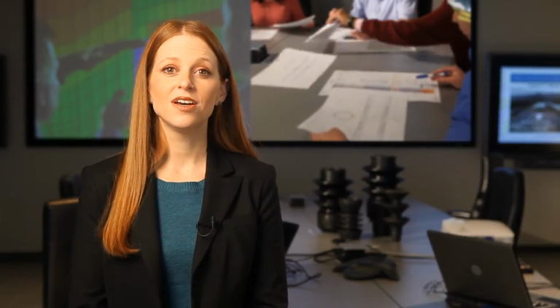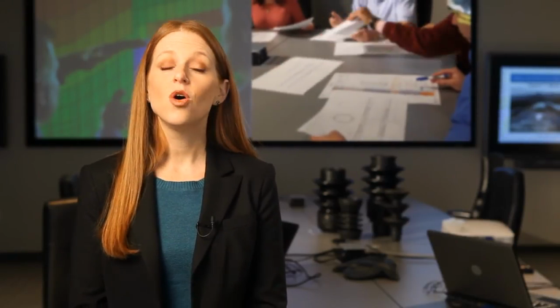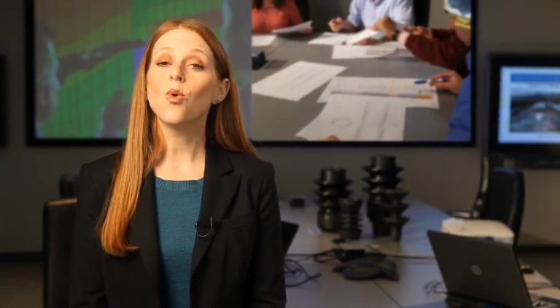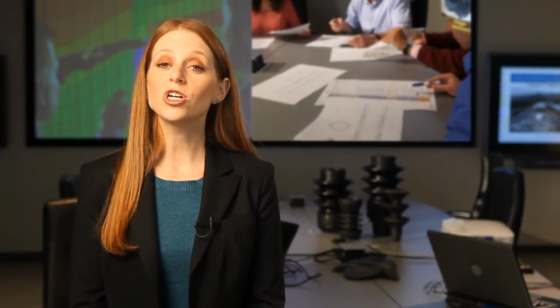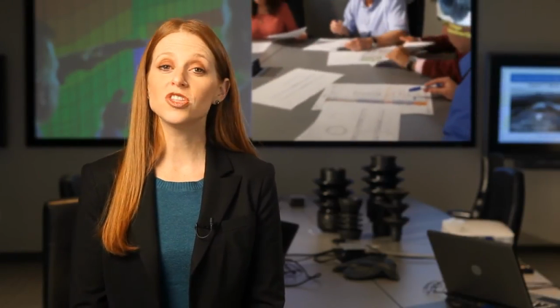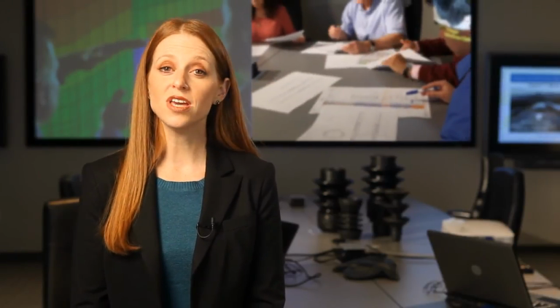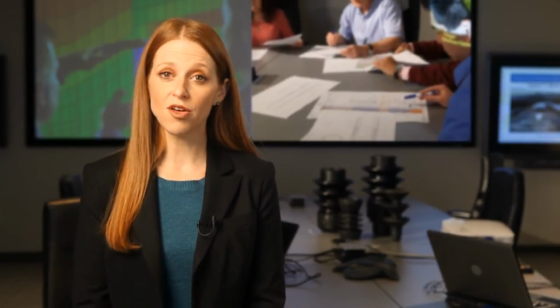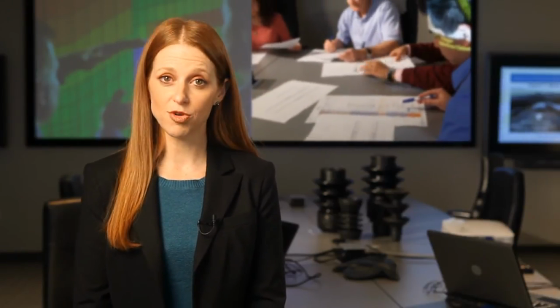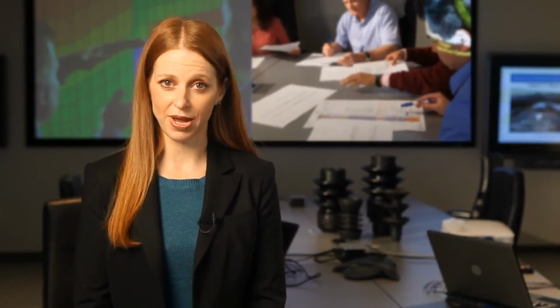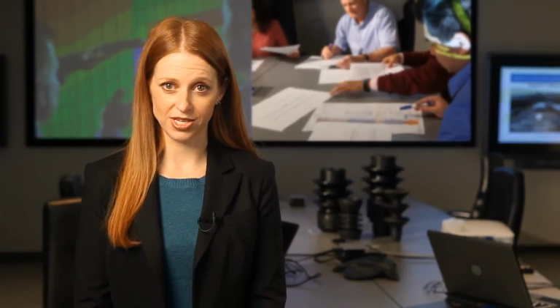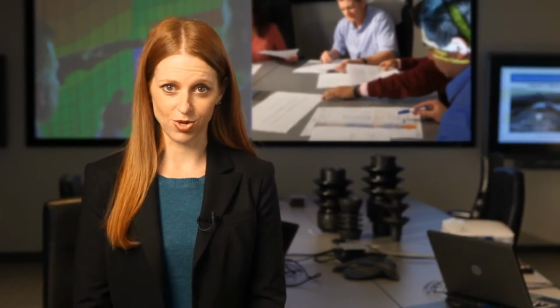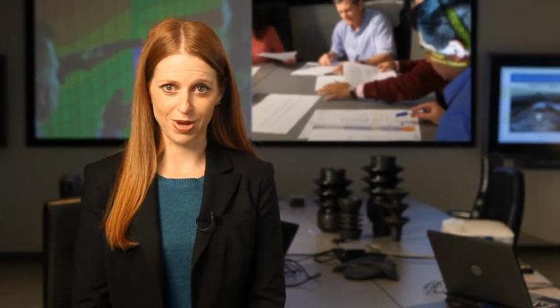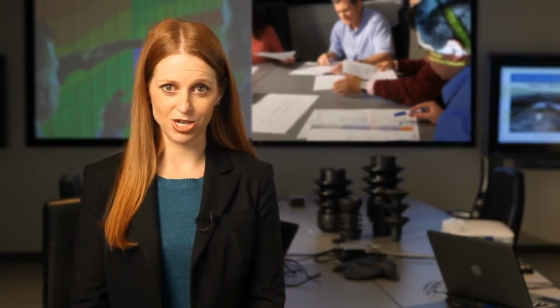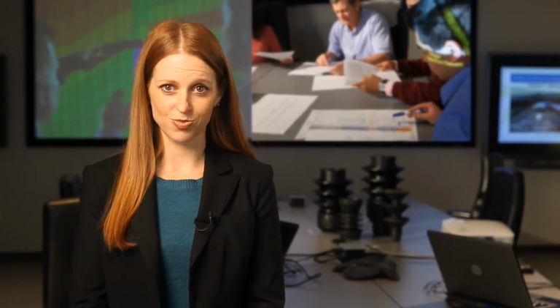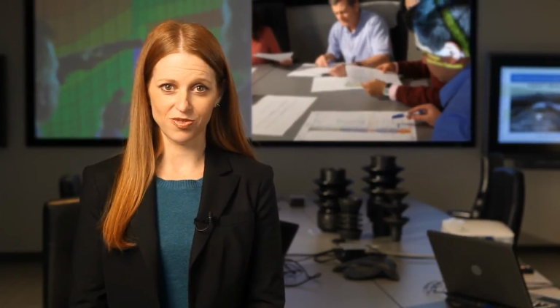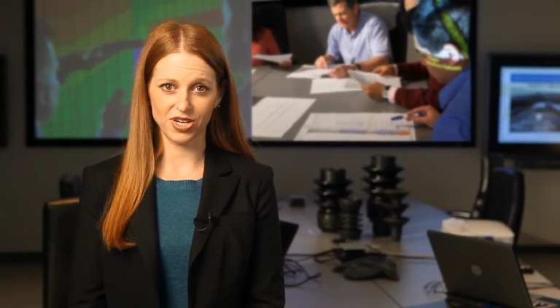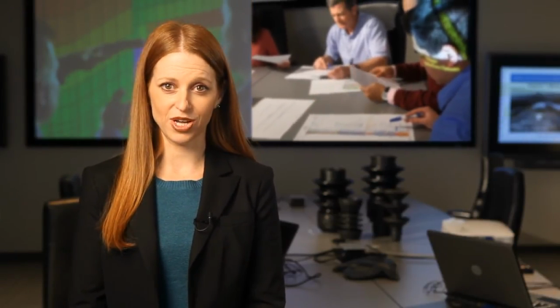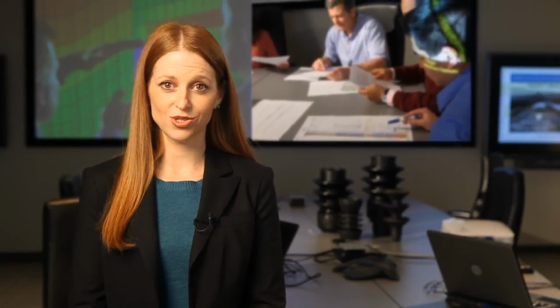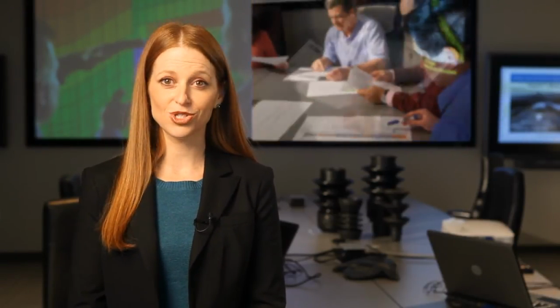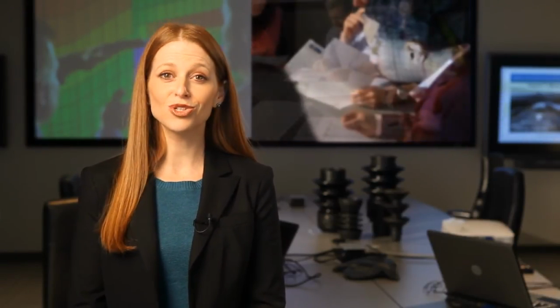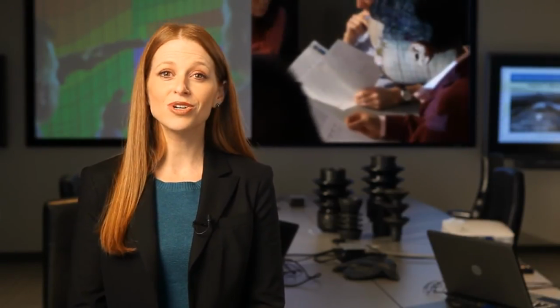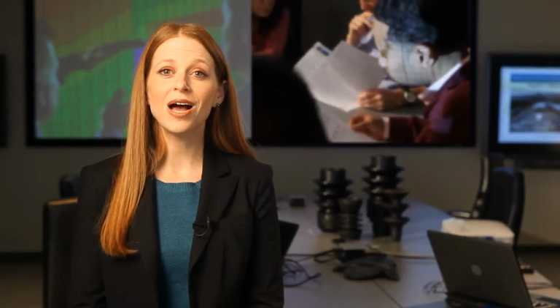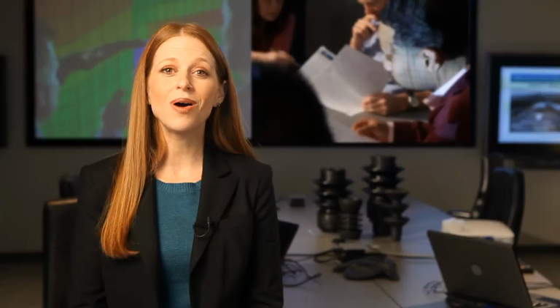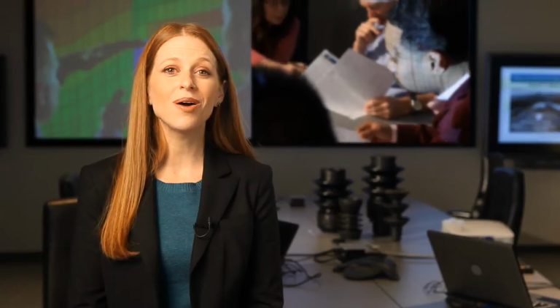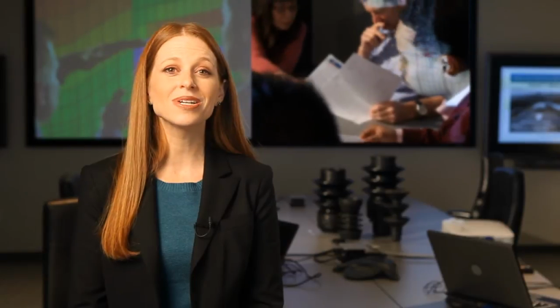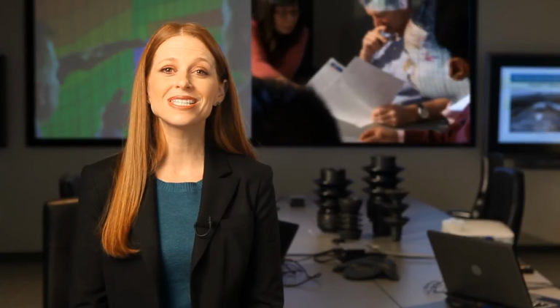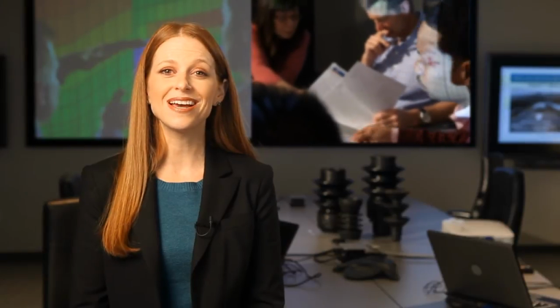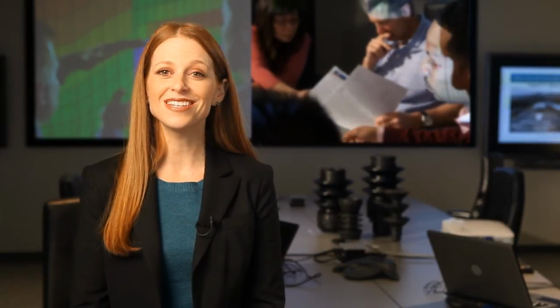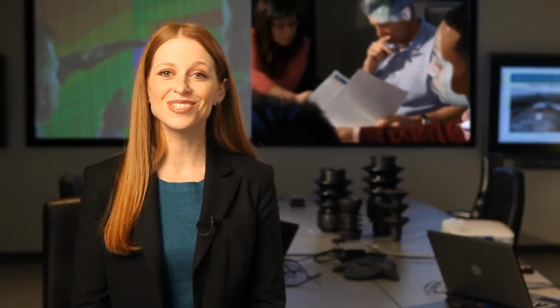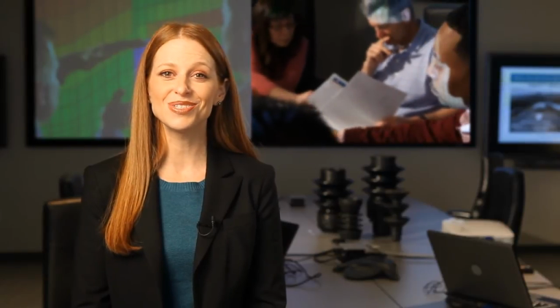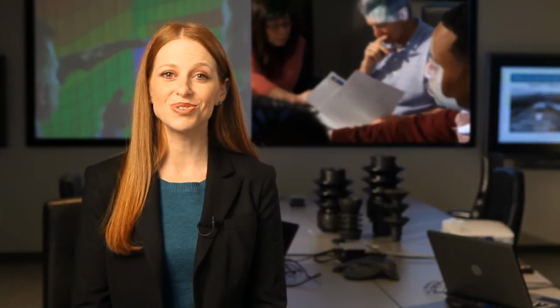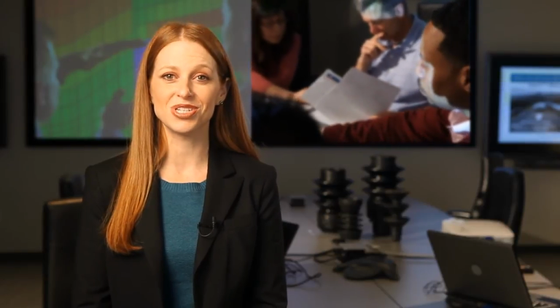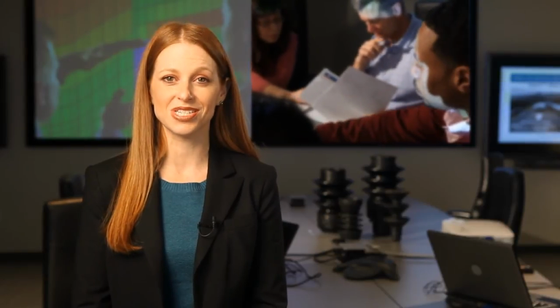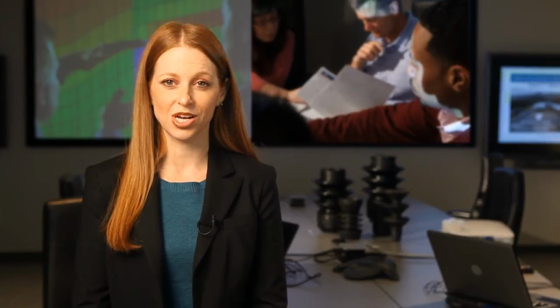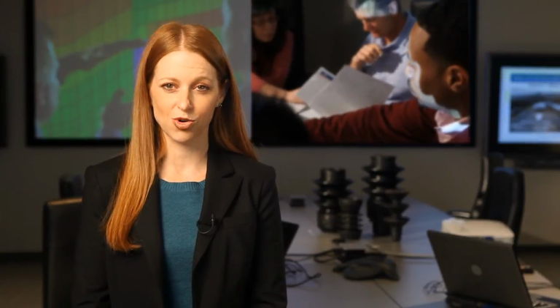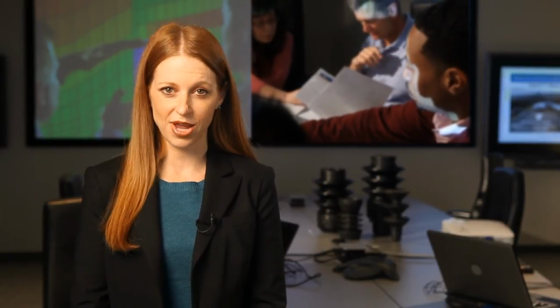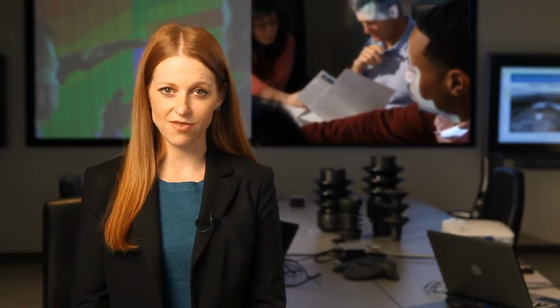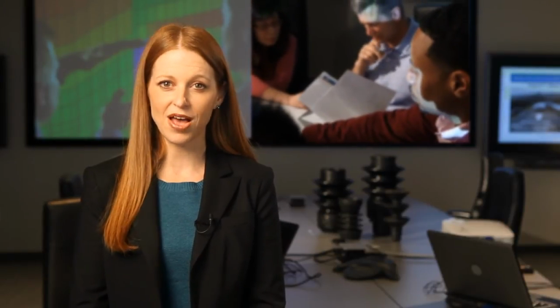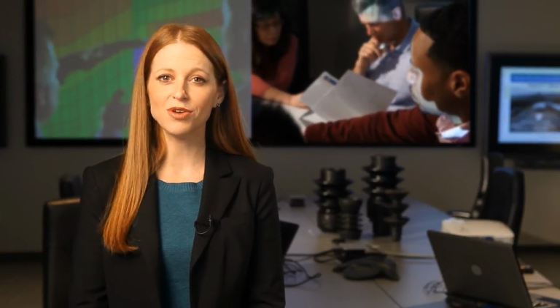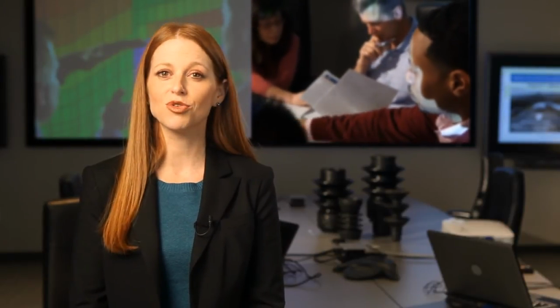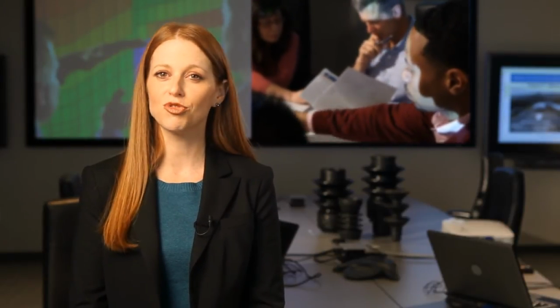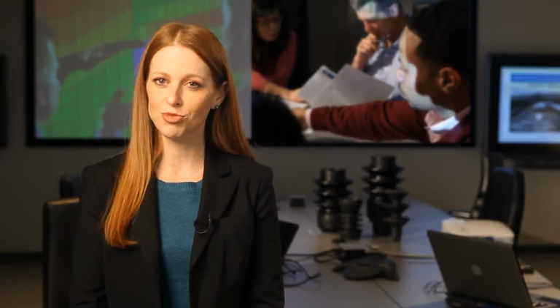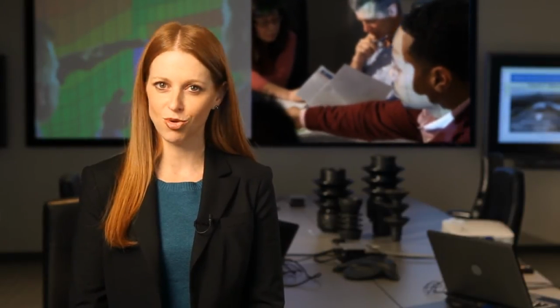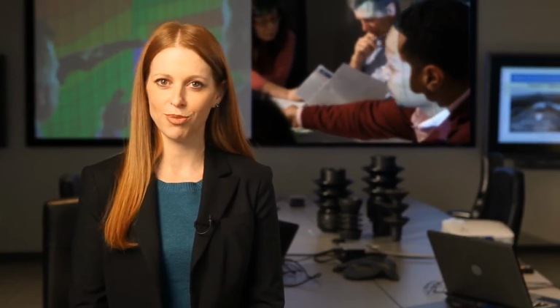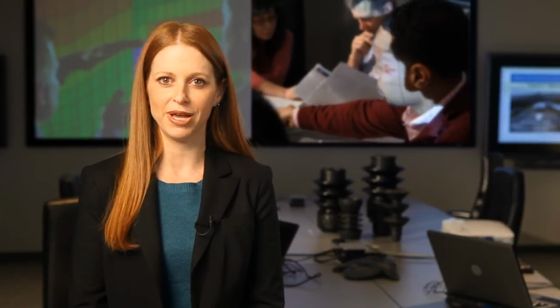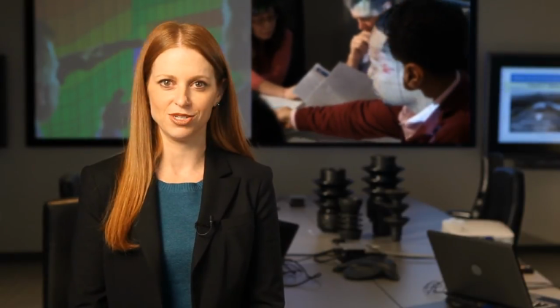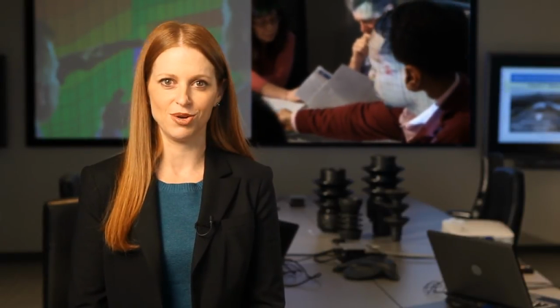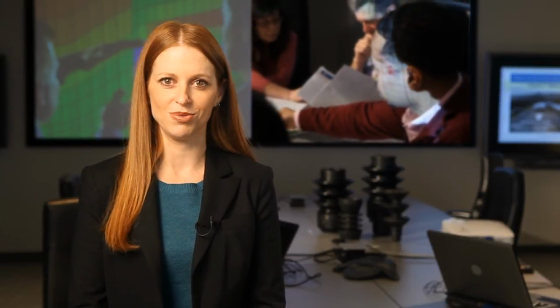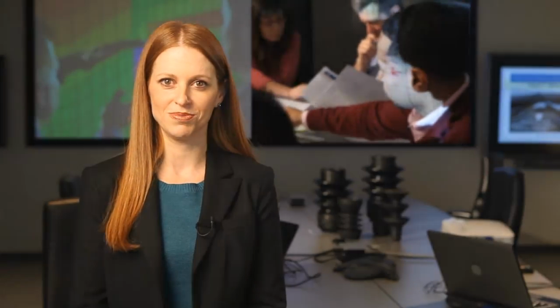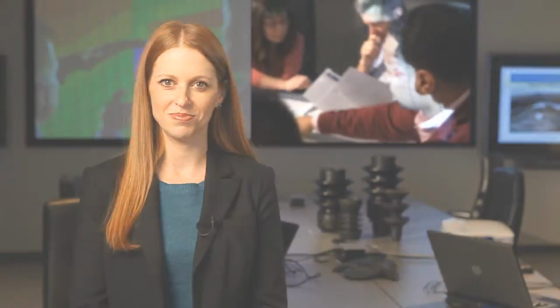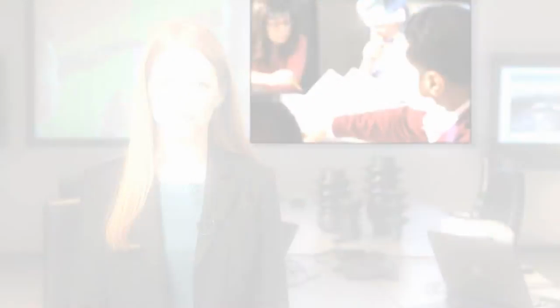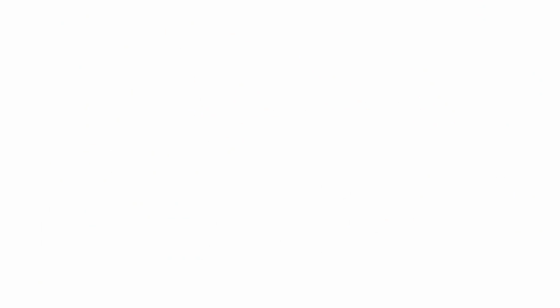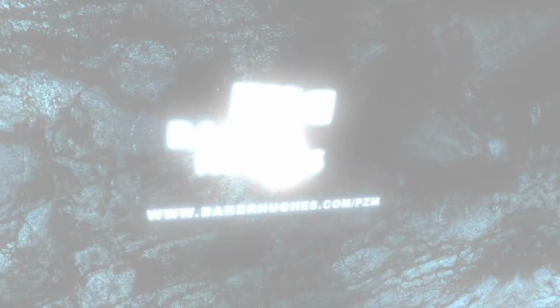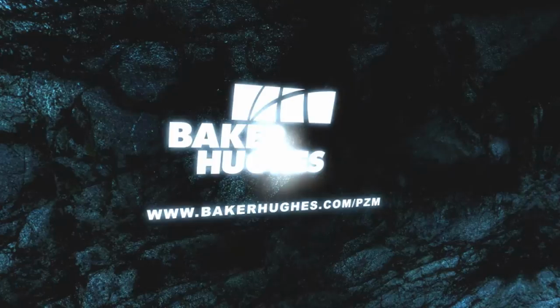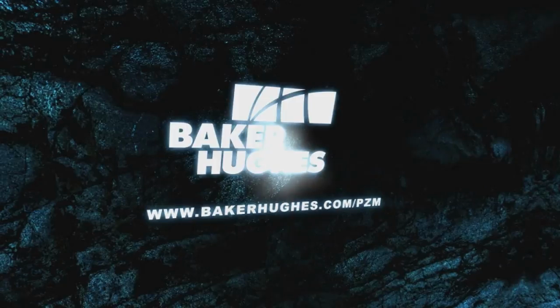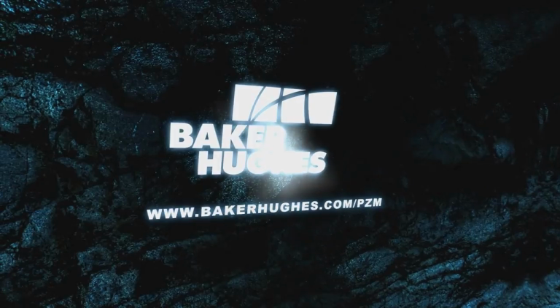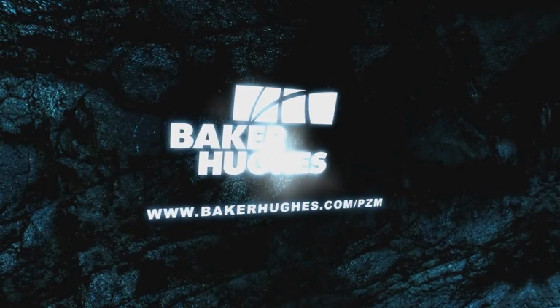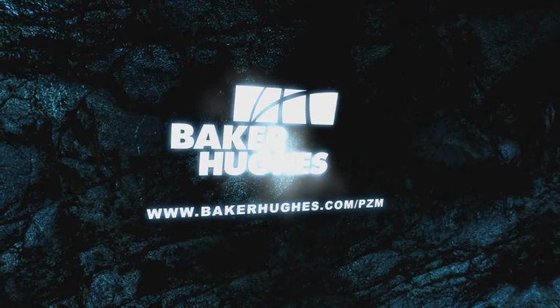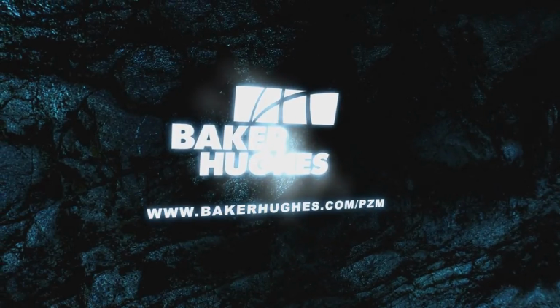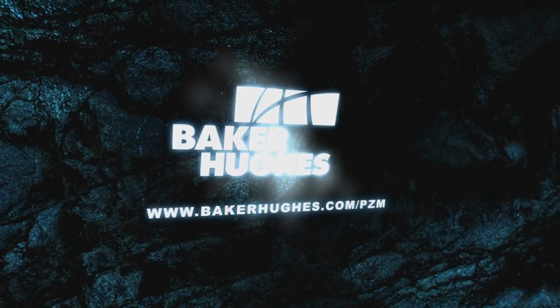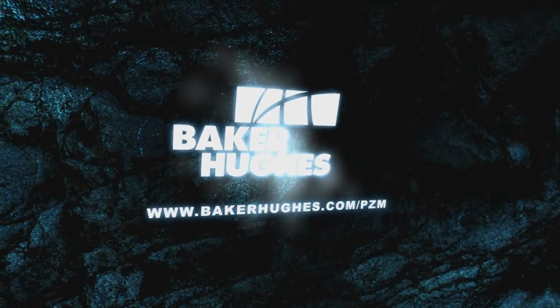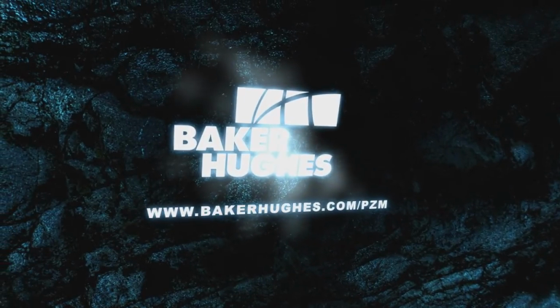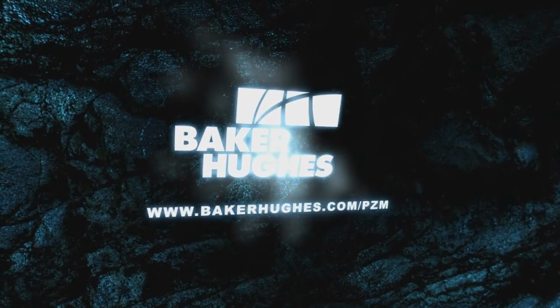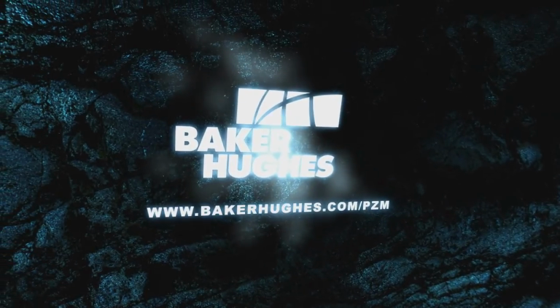Watch the other pay zone management videos to learn how our exciting solutions can create value from your pay zone. Stay tuned. Take care.